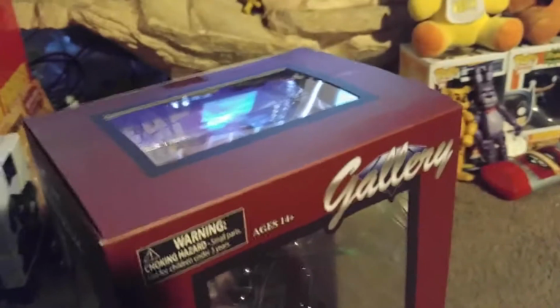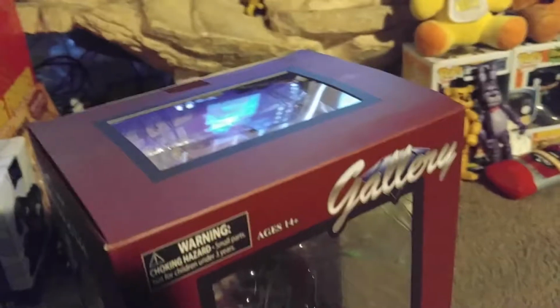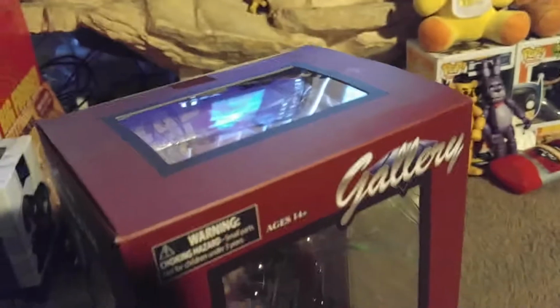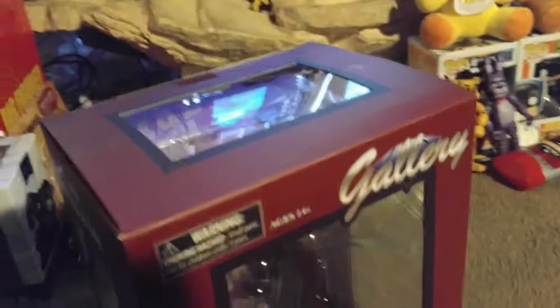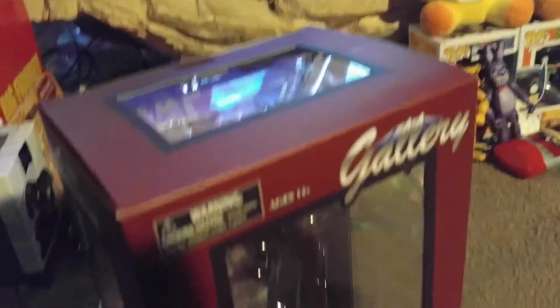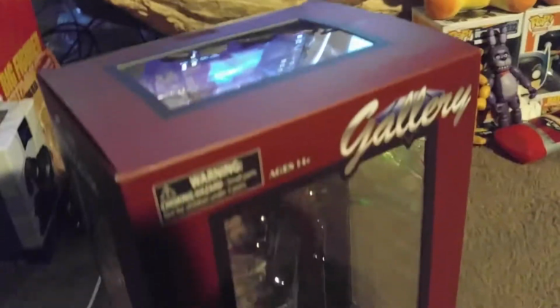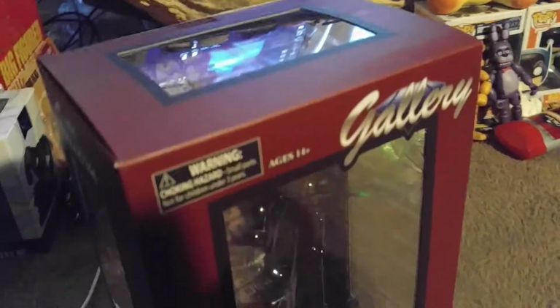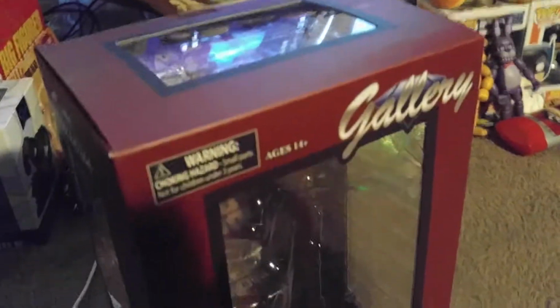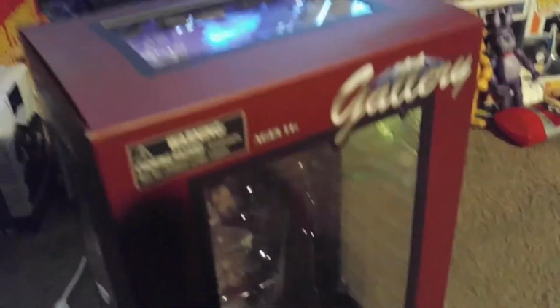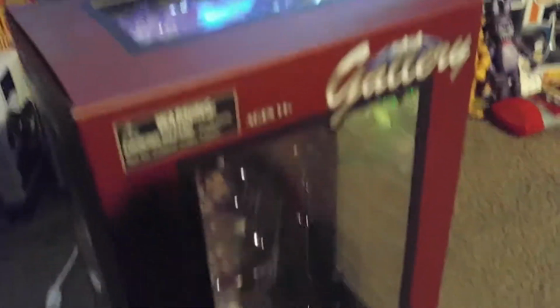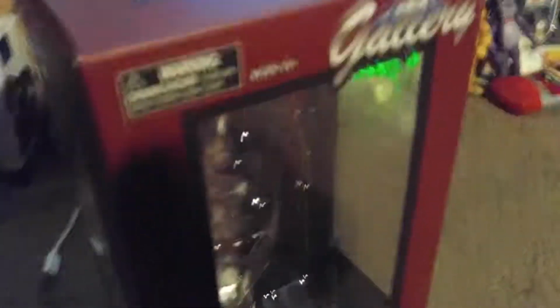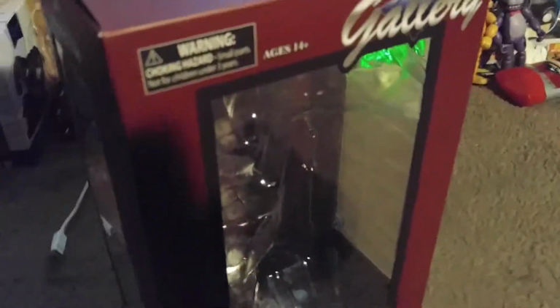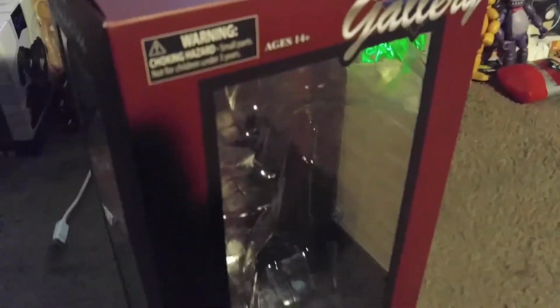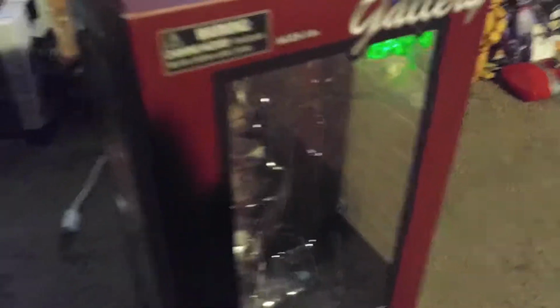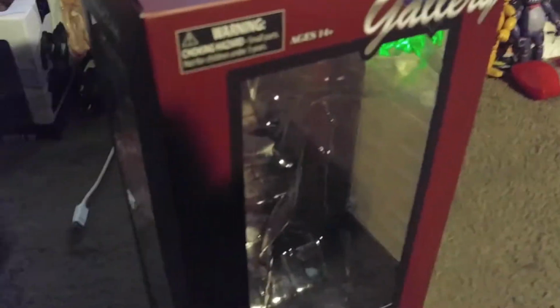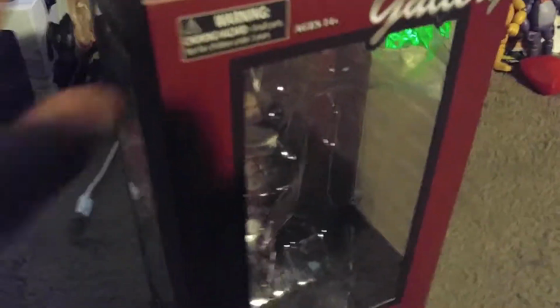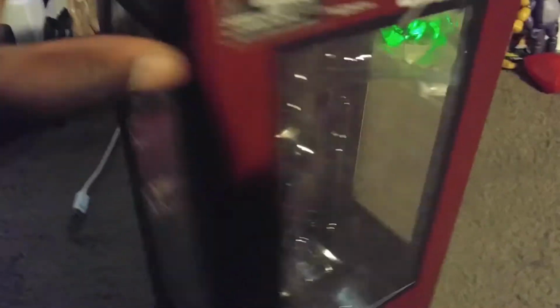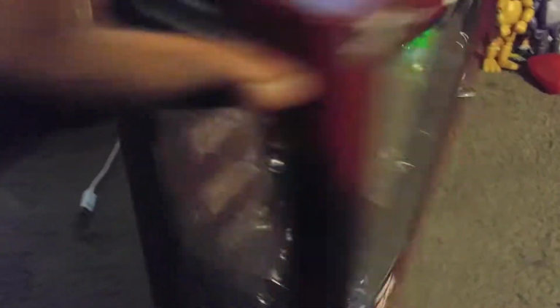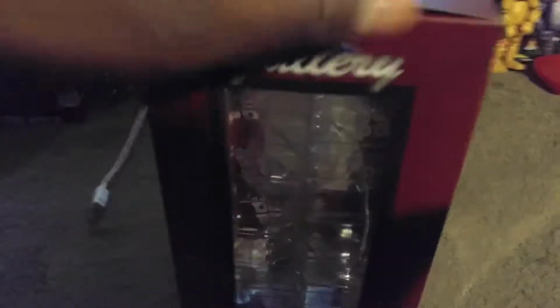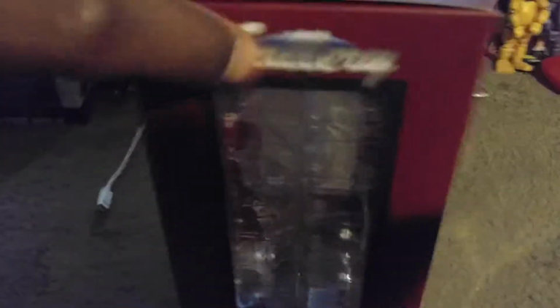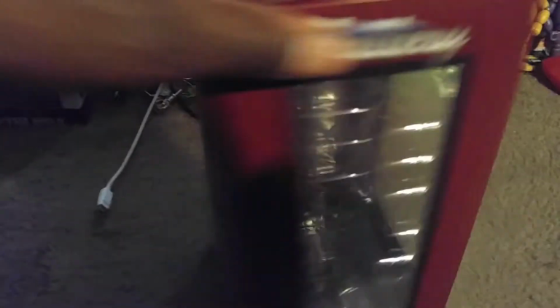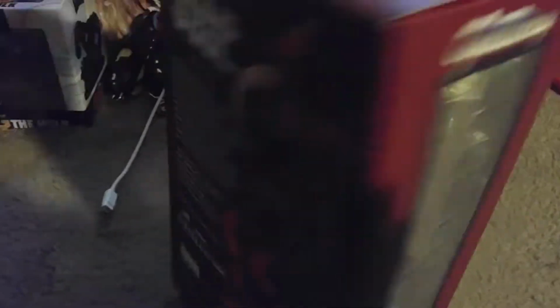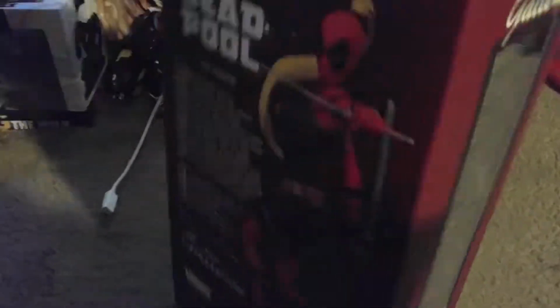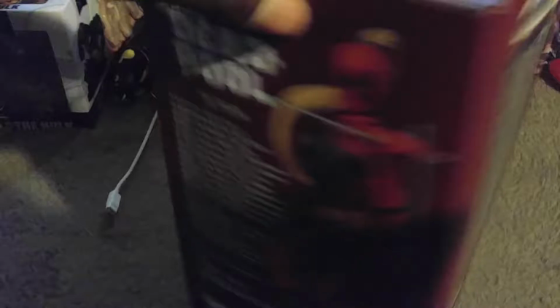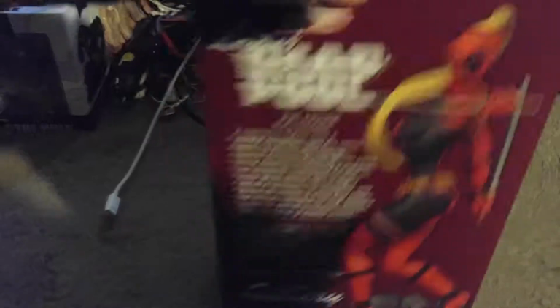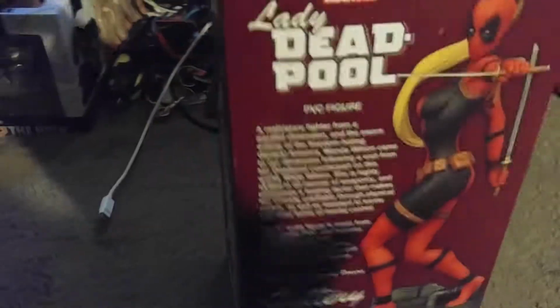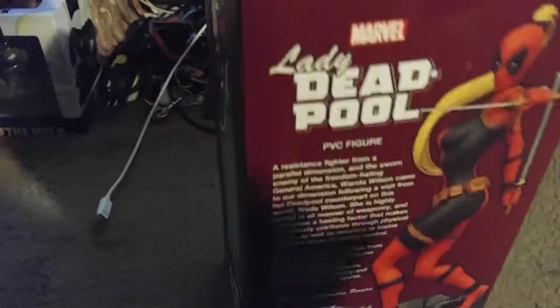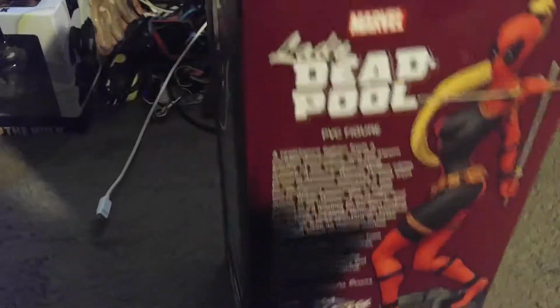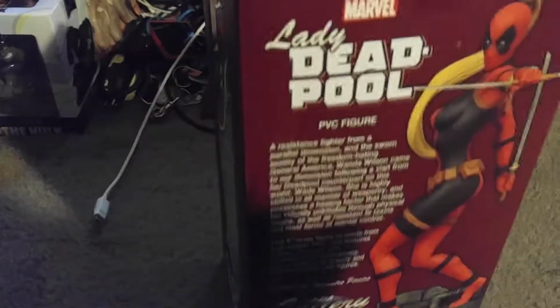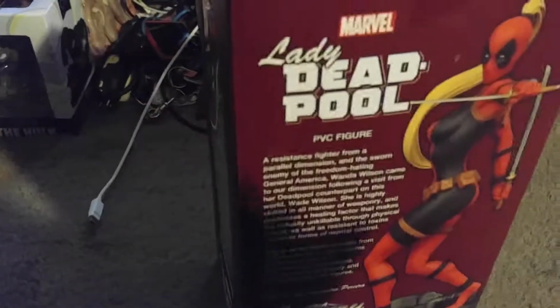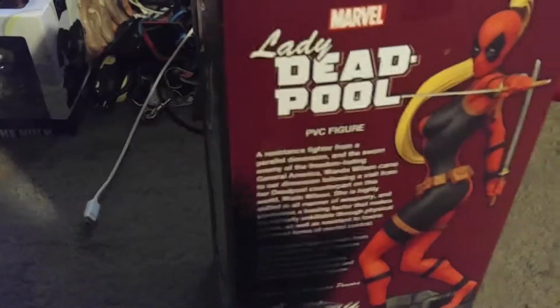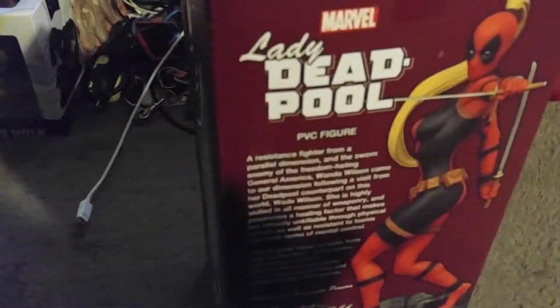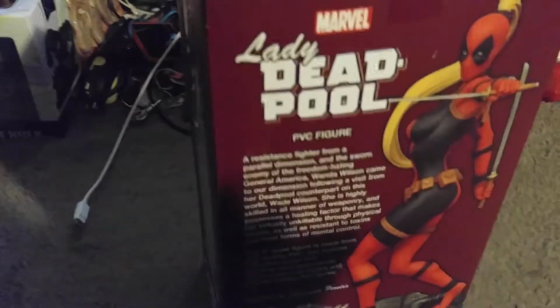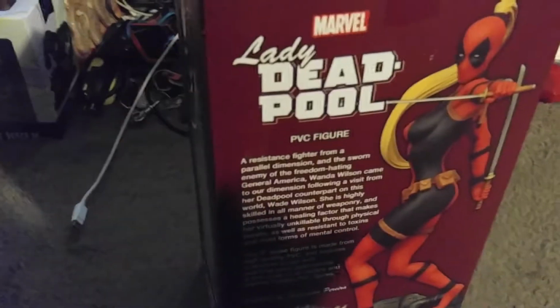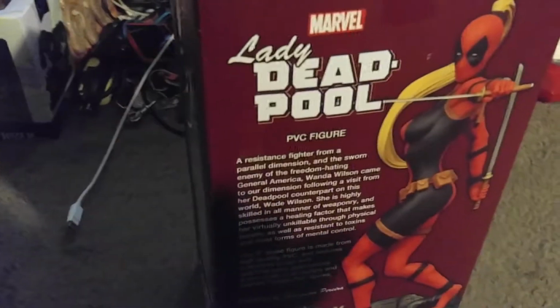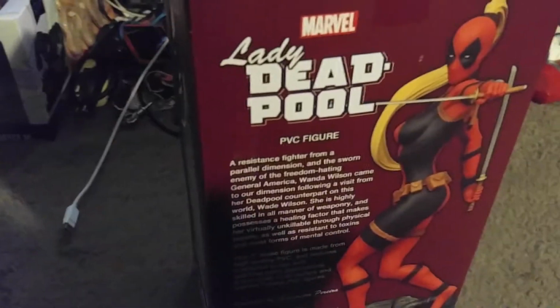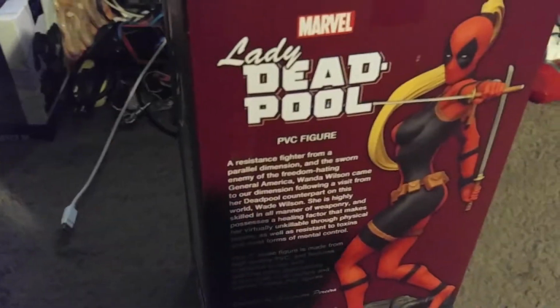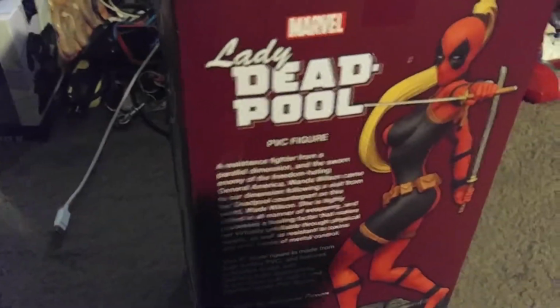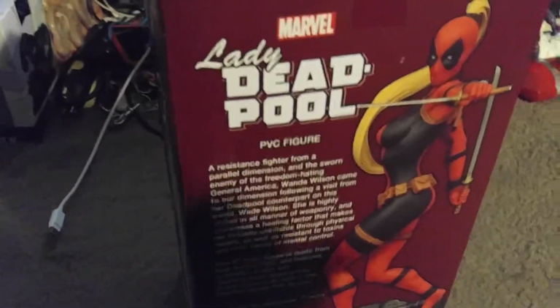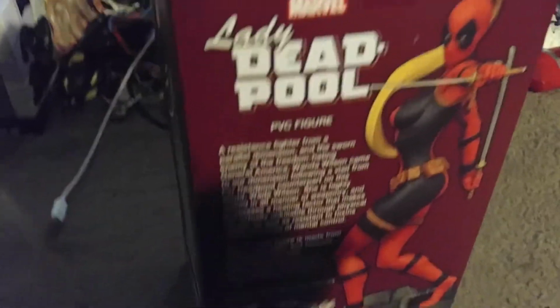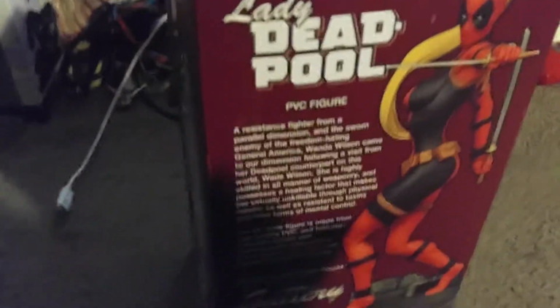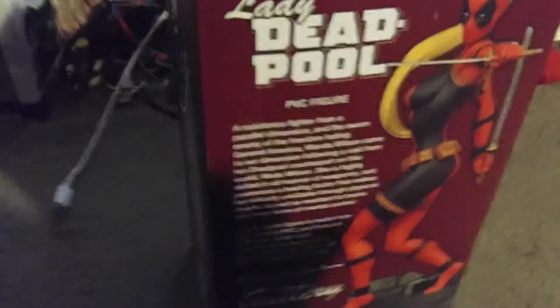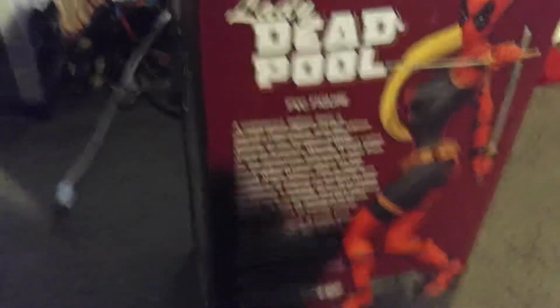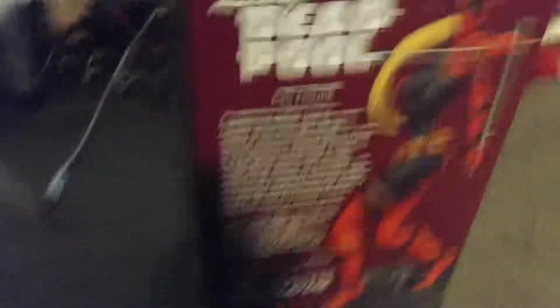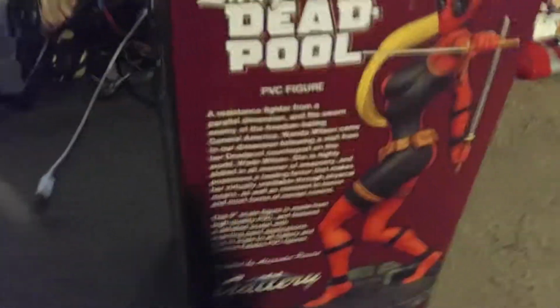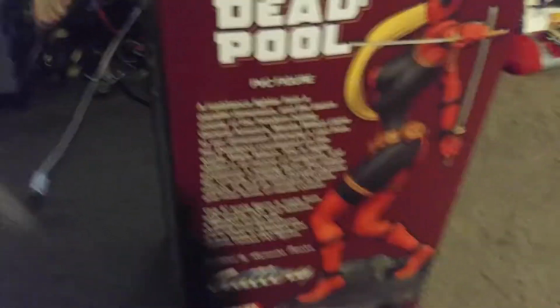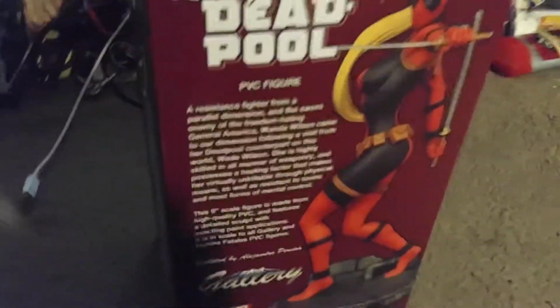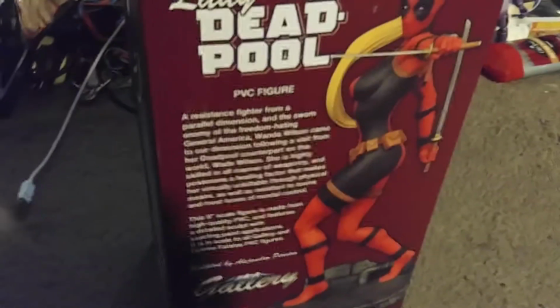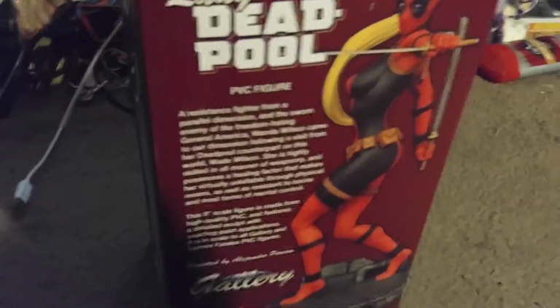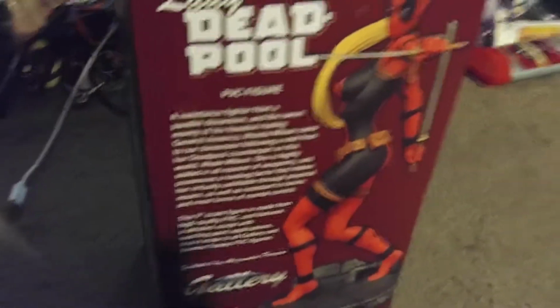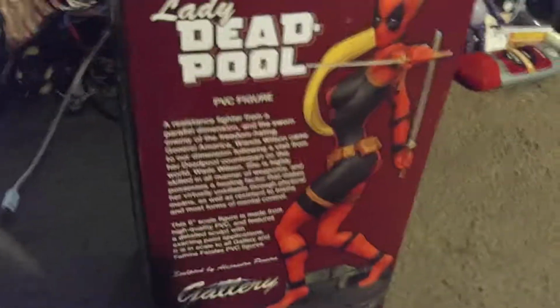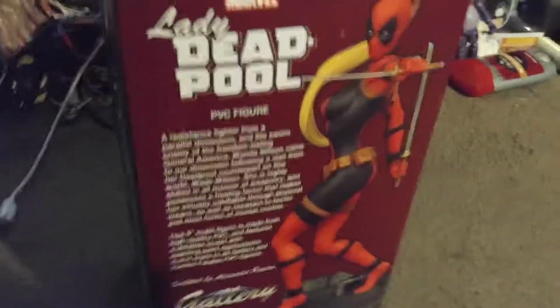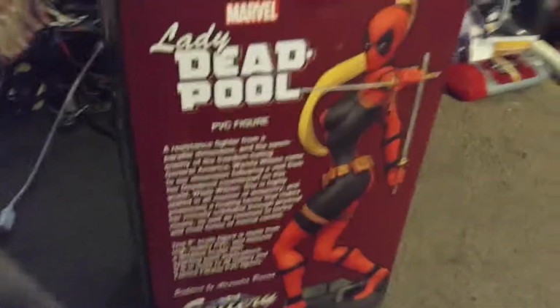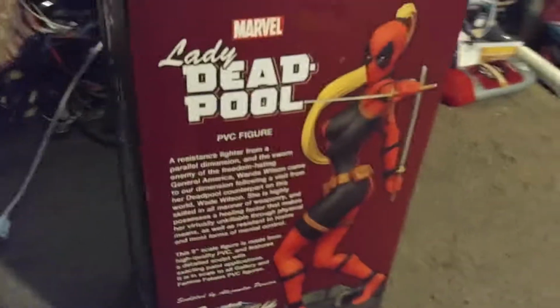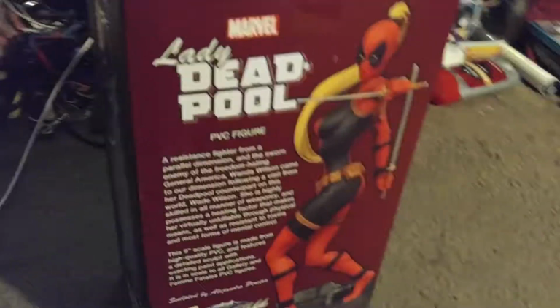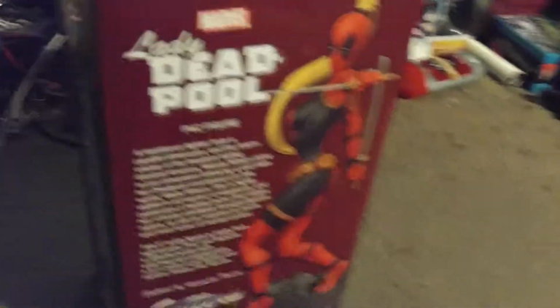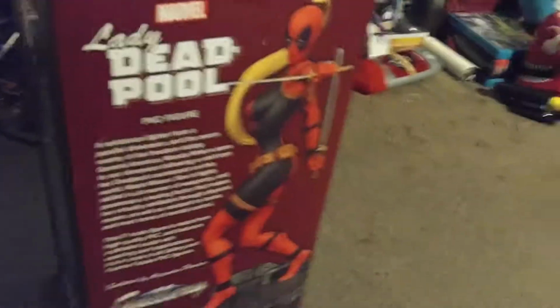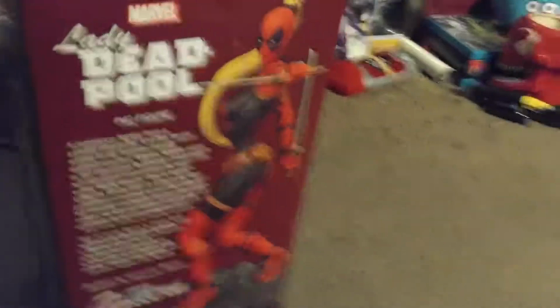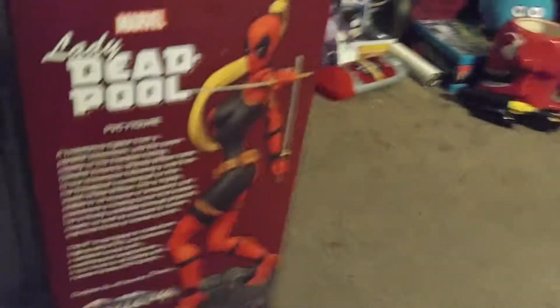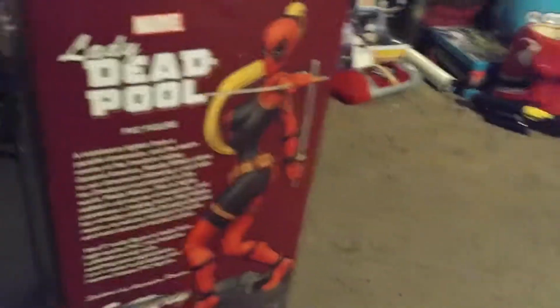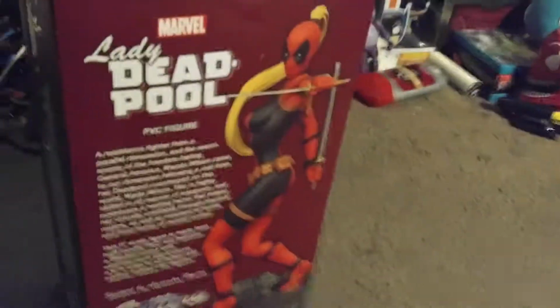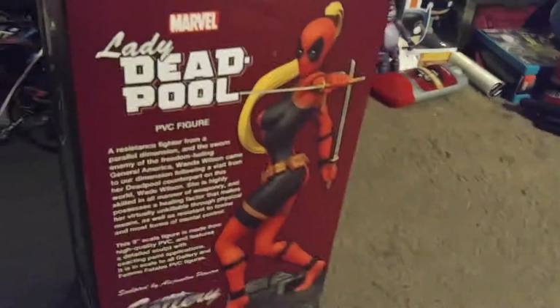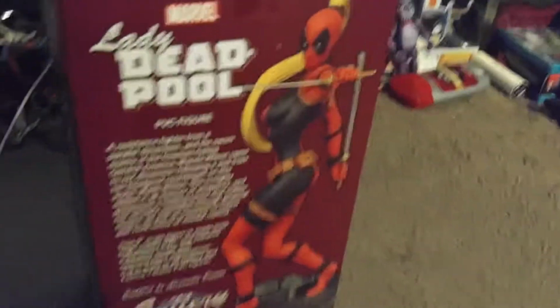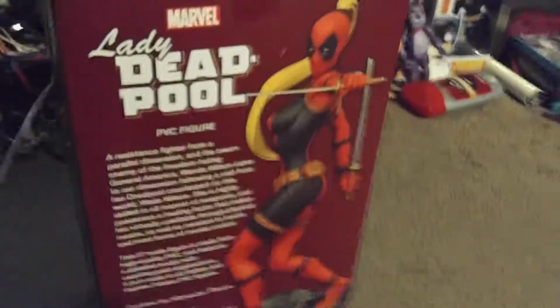Got some more to unbox later, but you'll find out about those later. That's it for now.